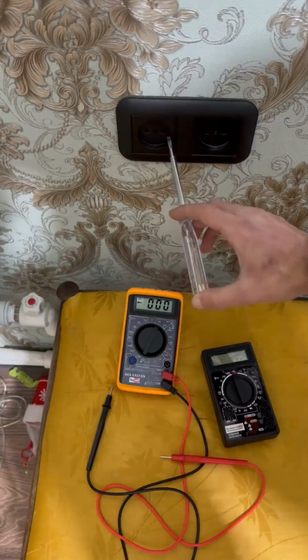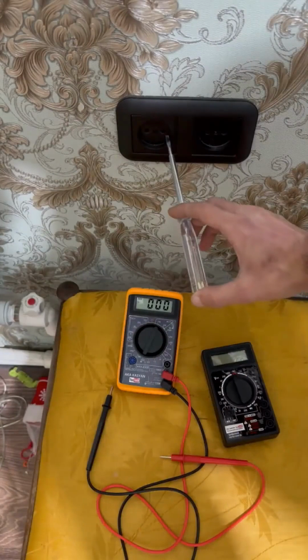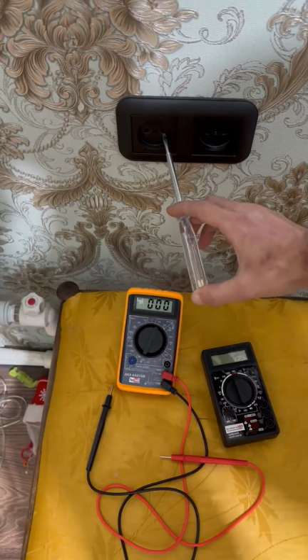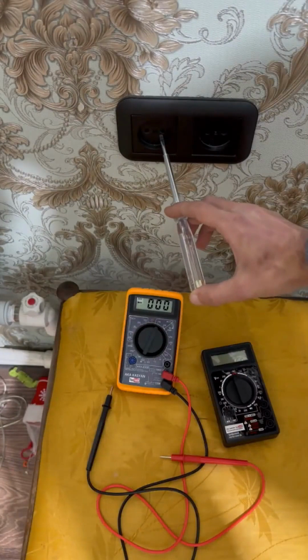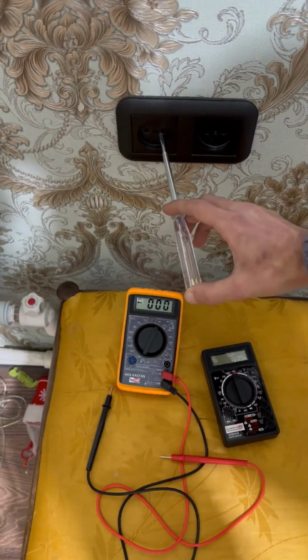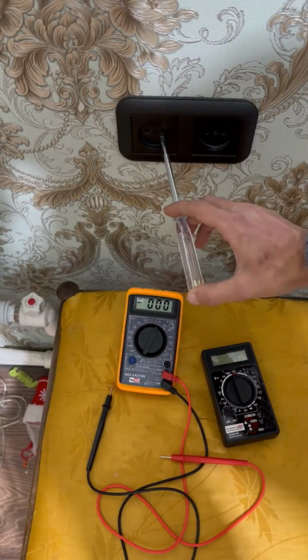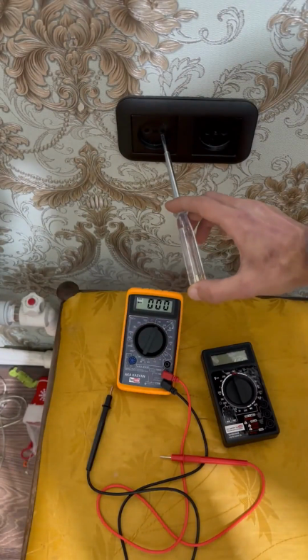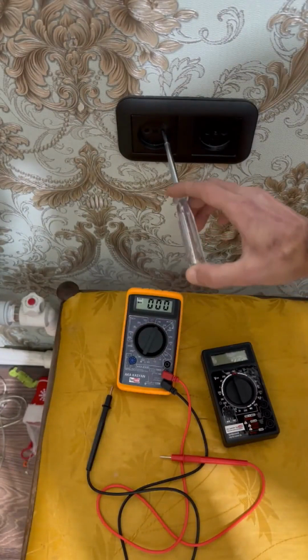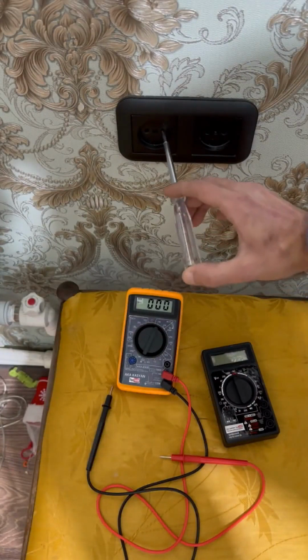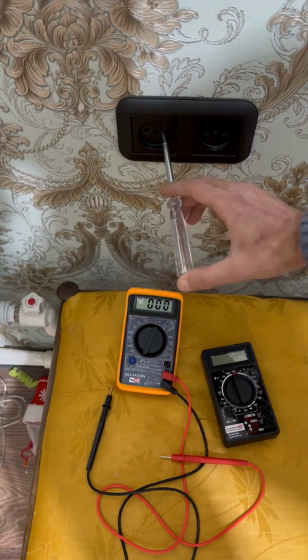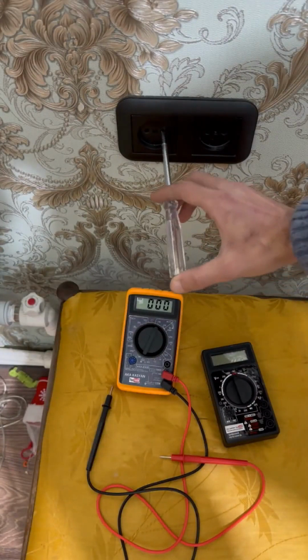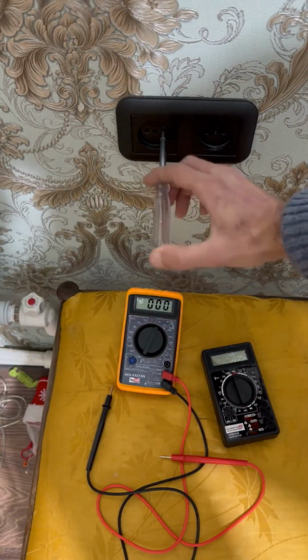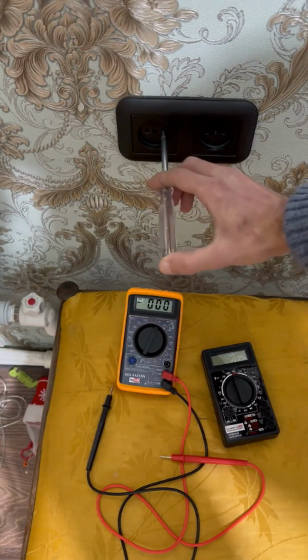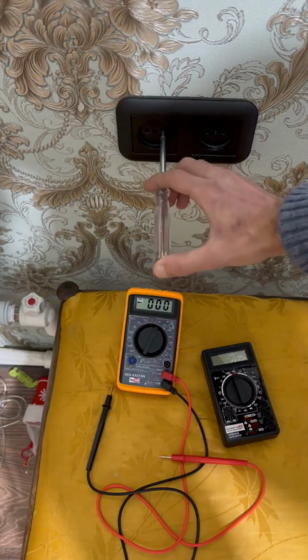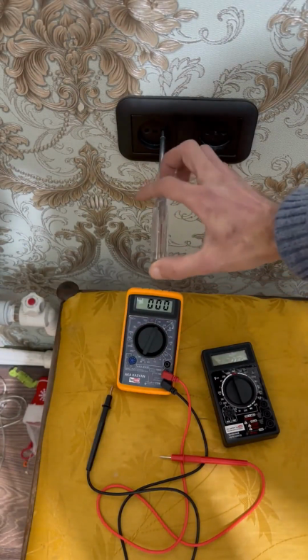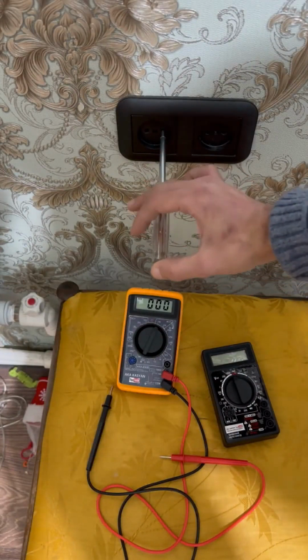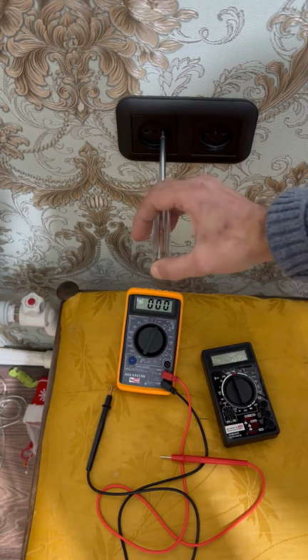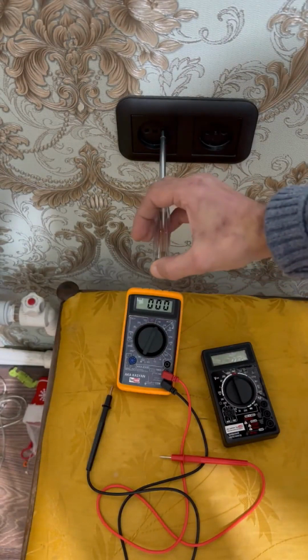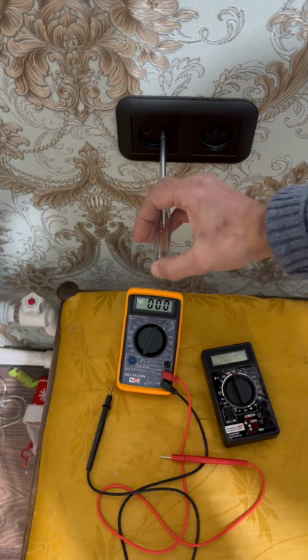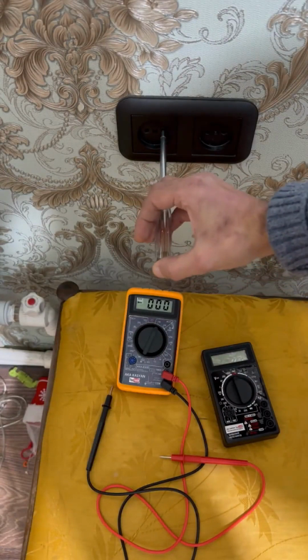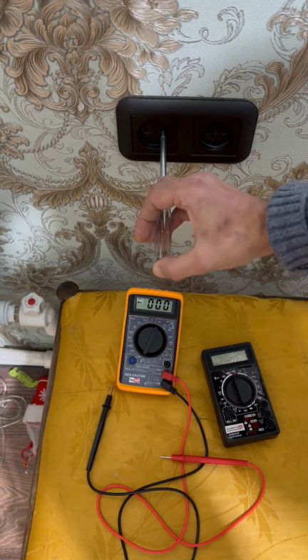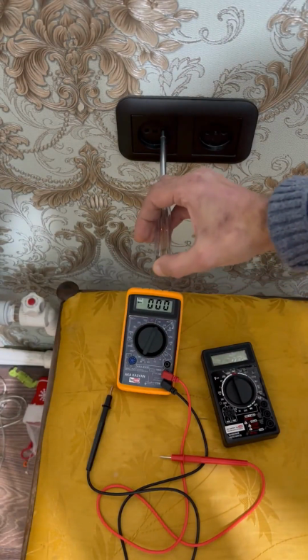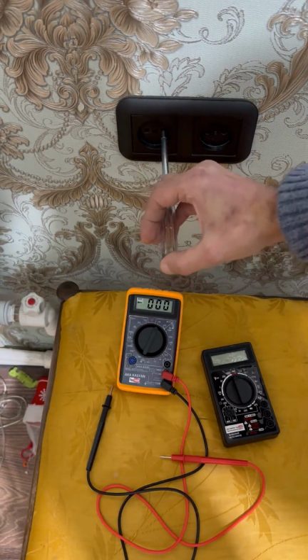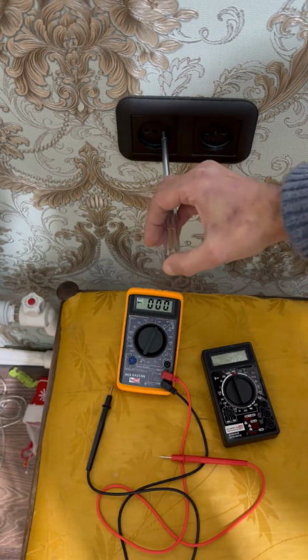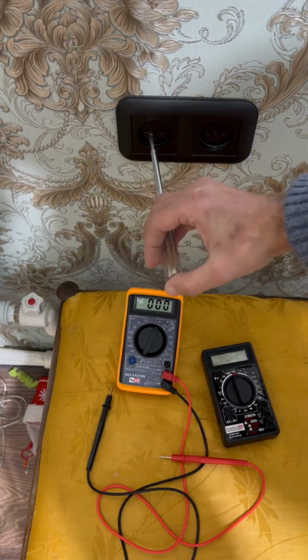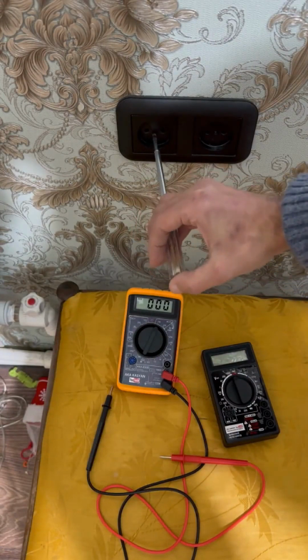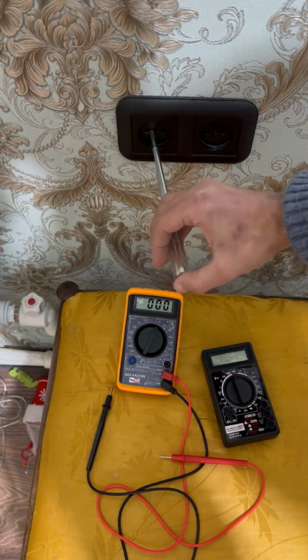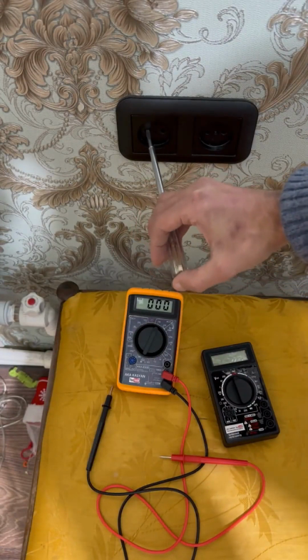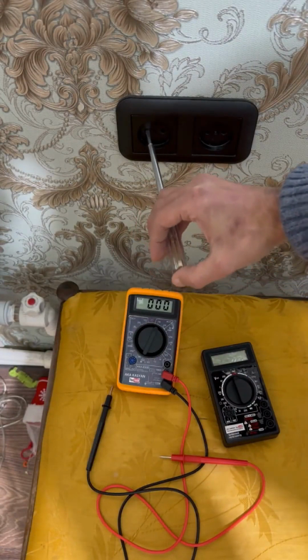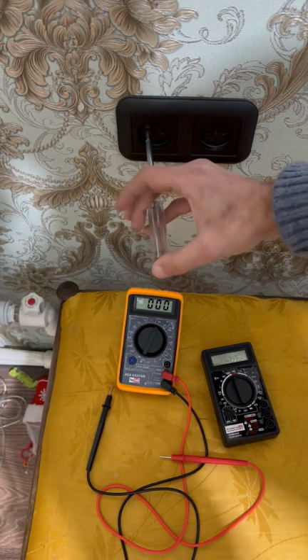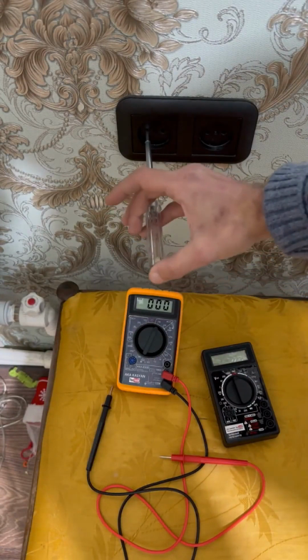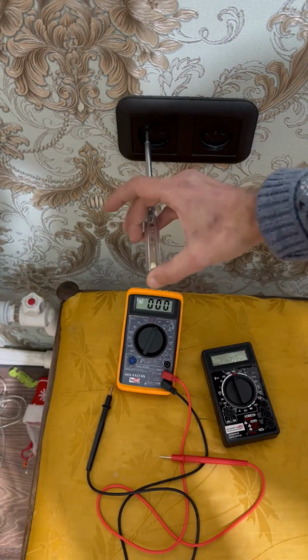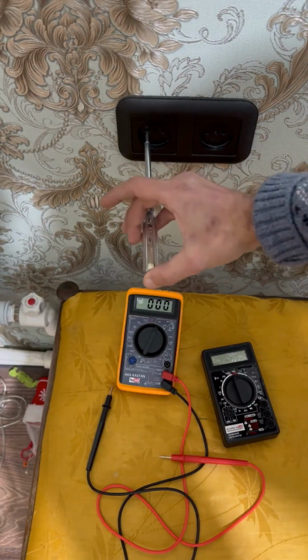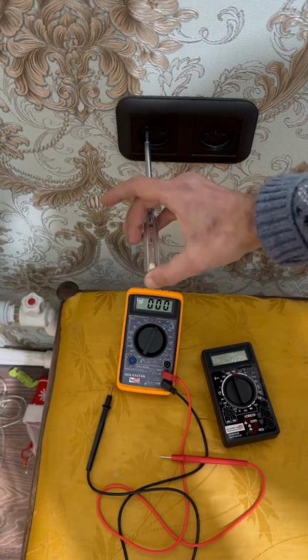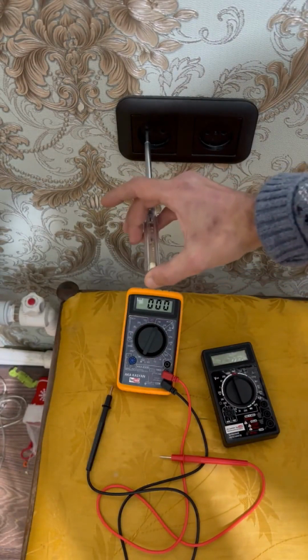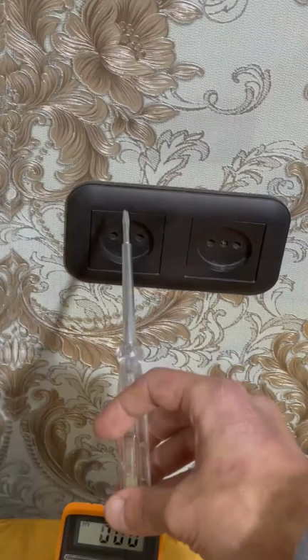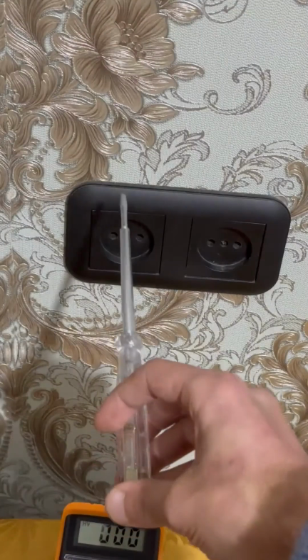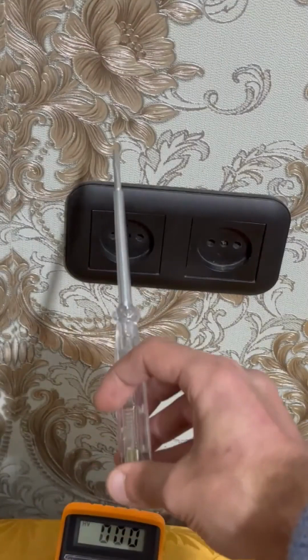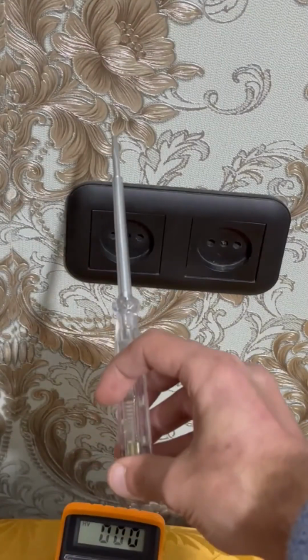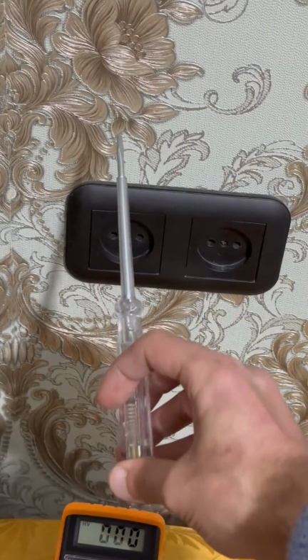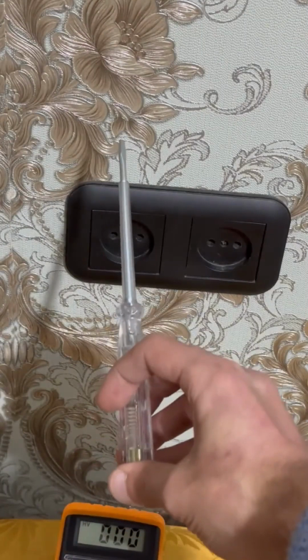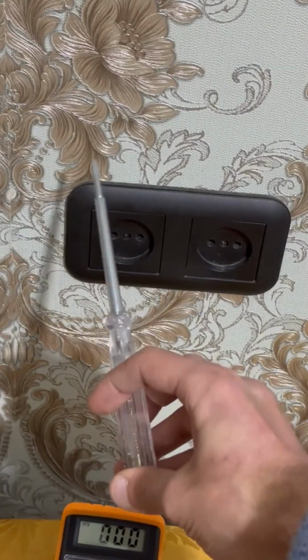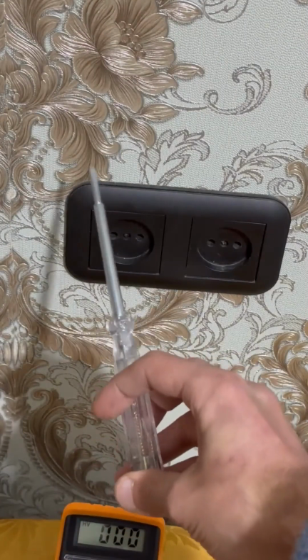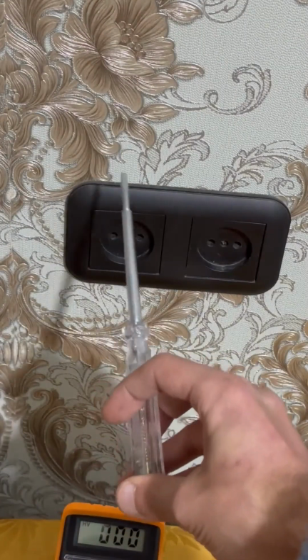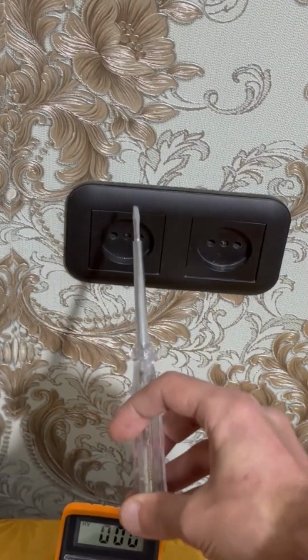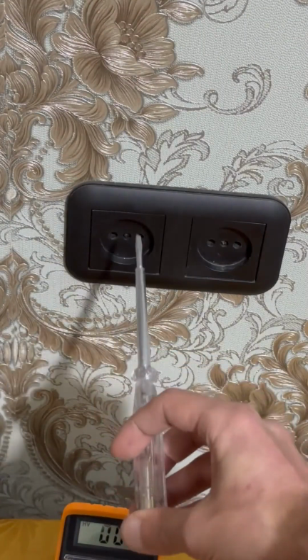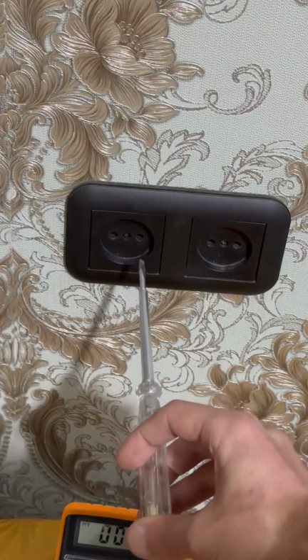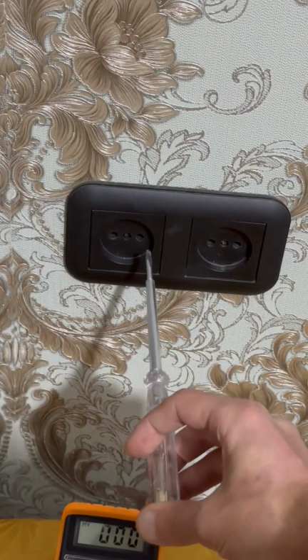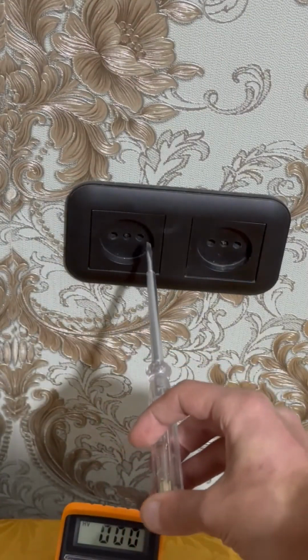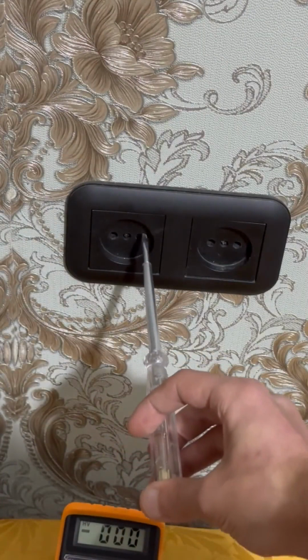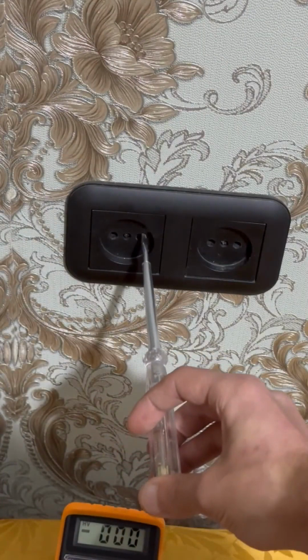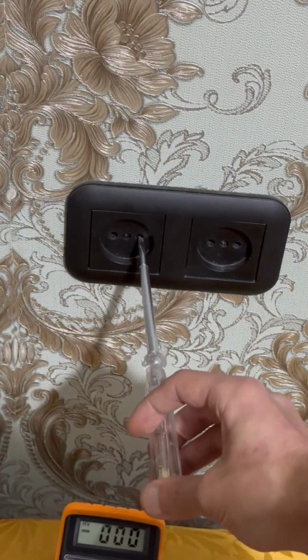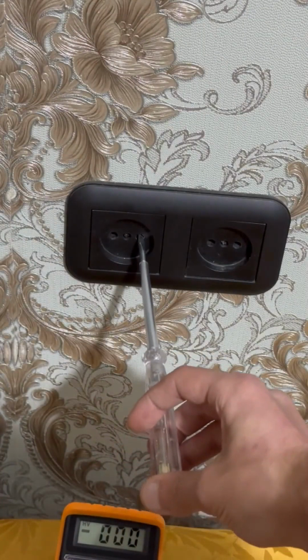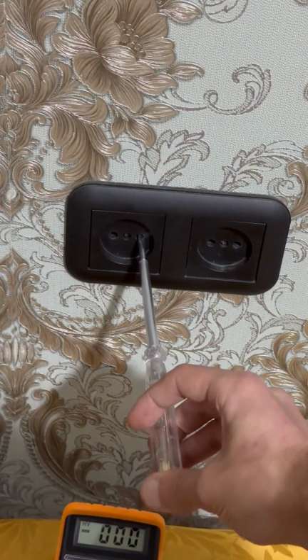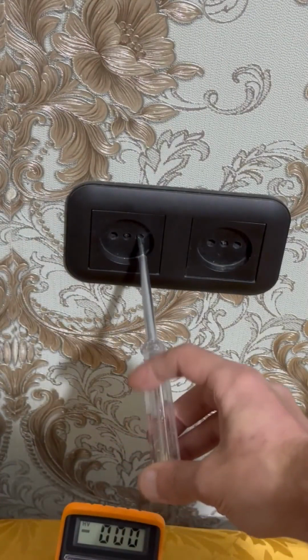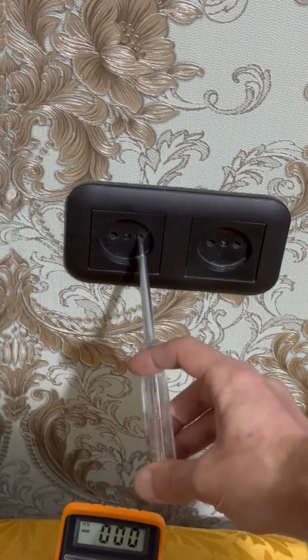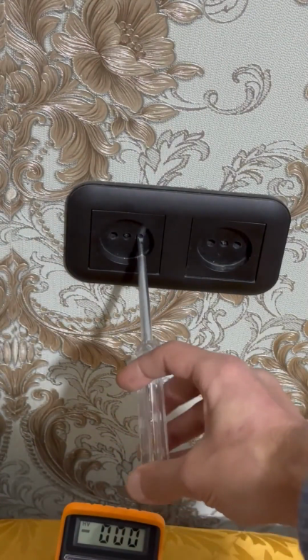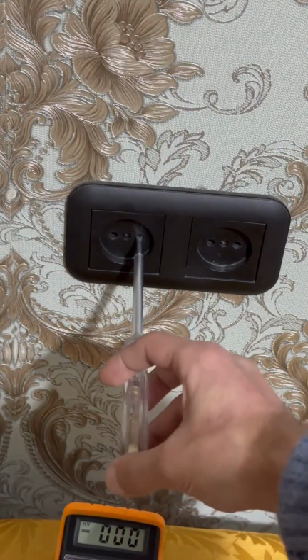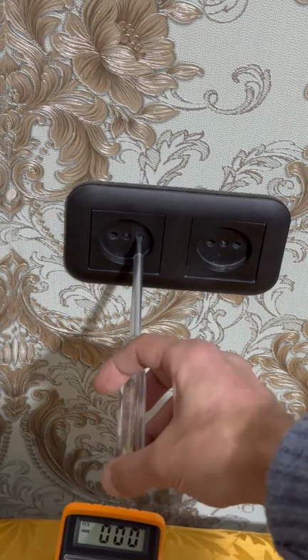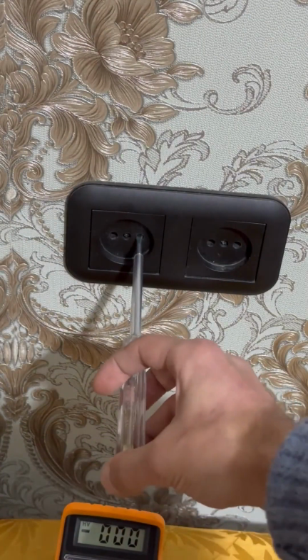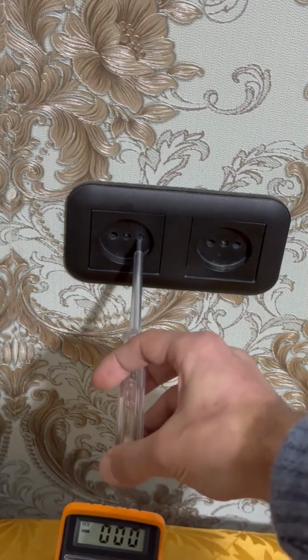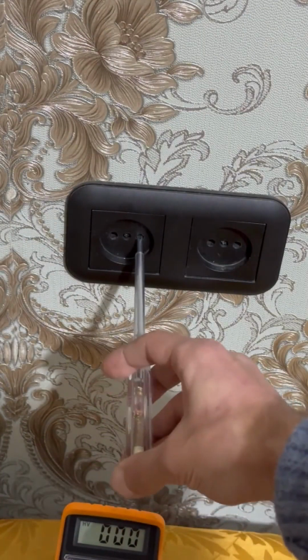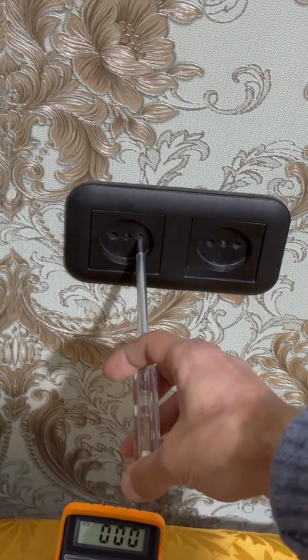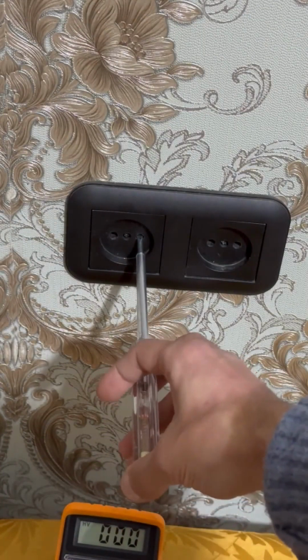Let's double check with an indicator screwdriver to ensure the accuracy of the readings. Everything is great, go ahead and use it.